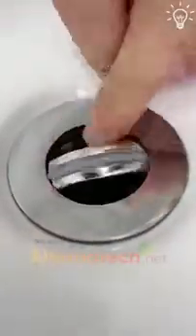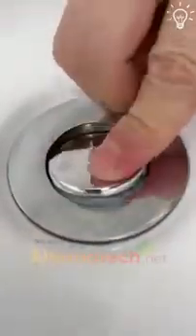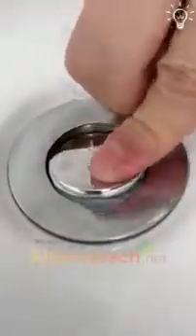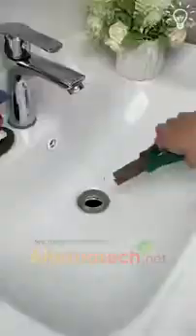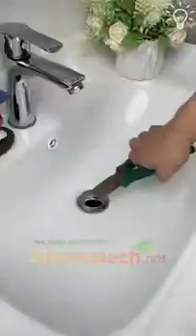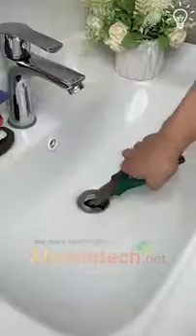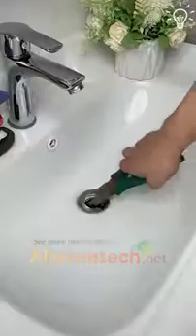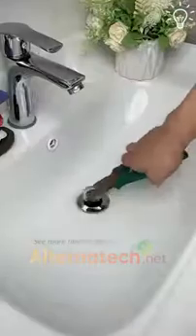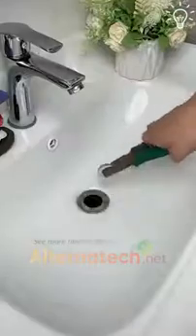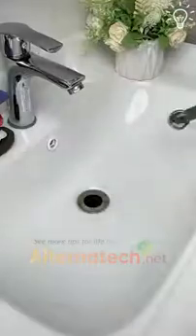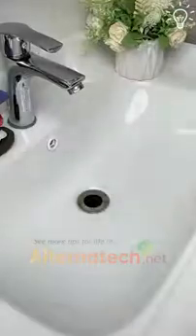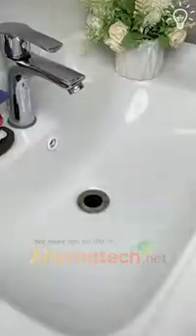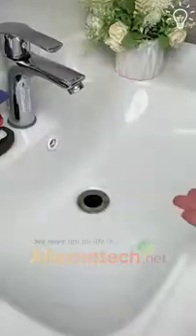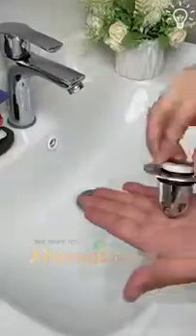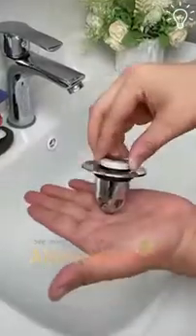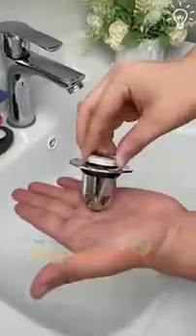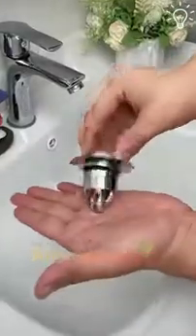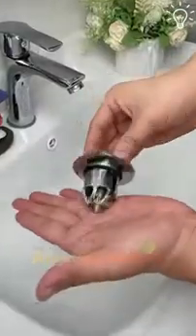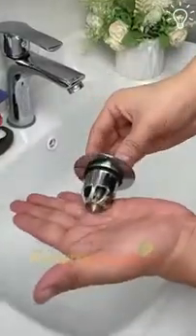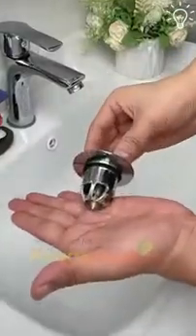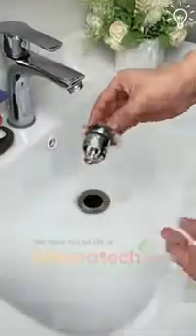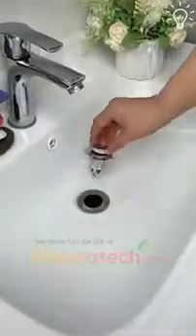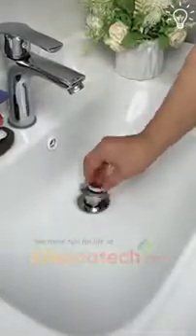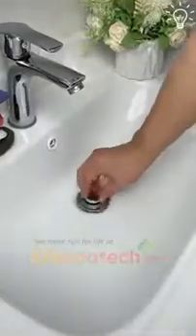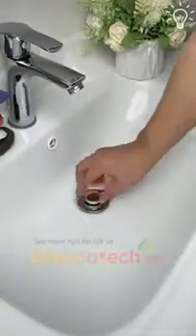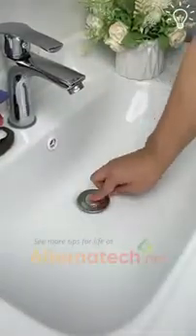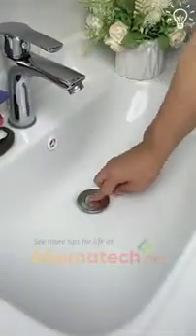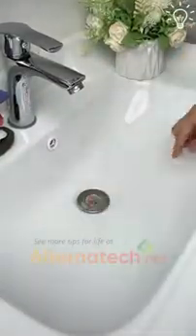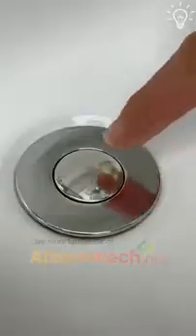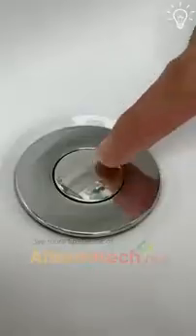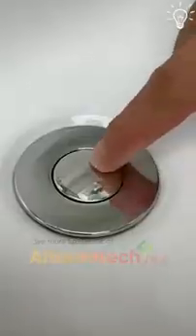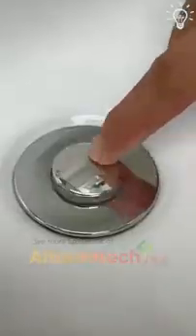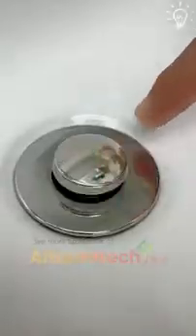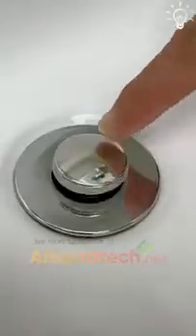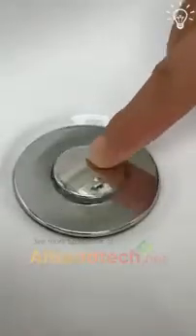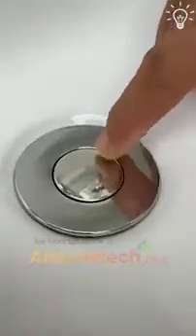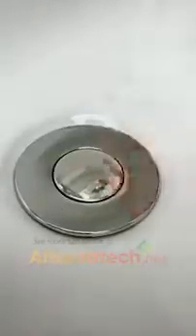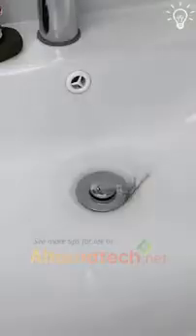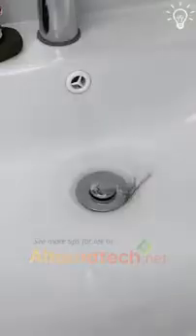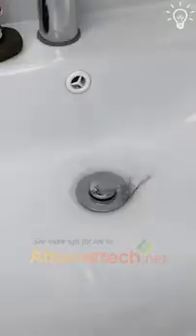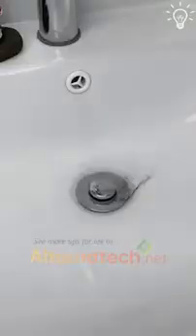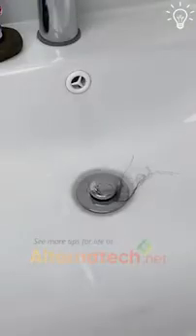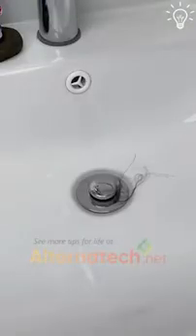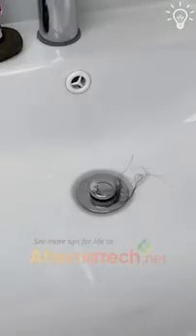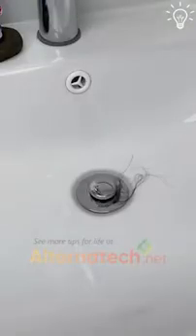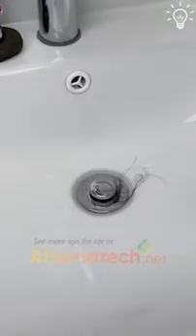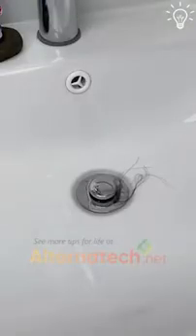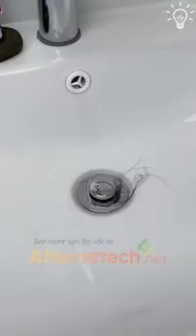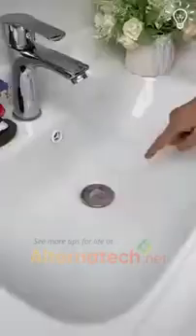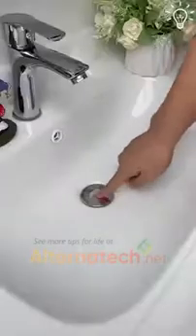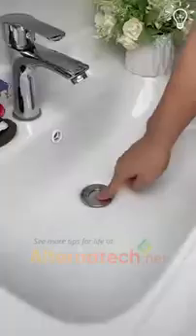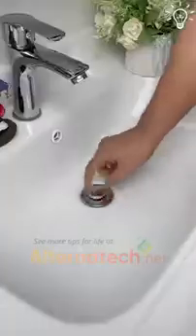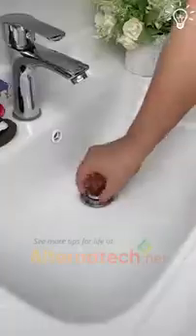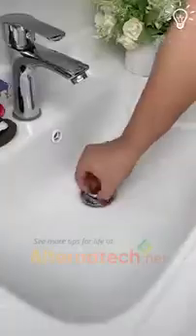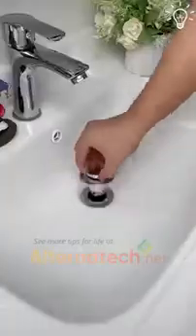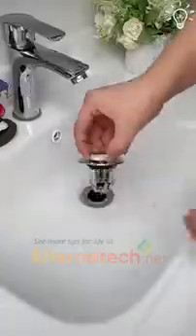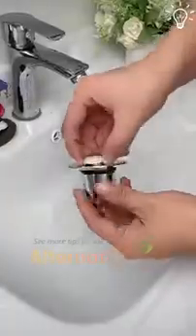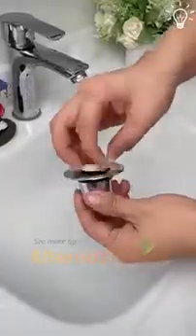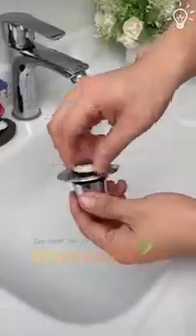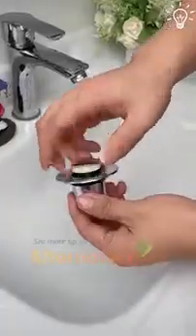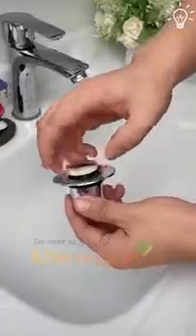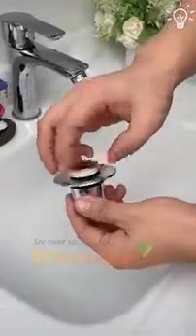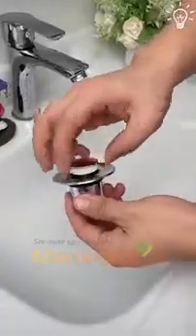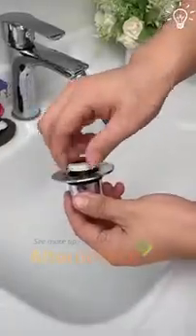We've probably all struggled with clogged bathroom sinks at least once till now. It's time to say goodbye to that feeling.